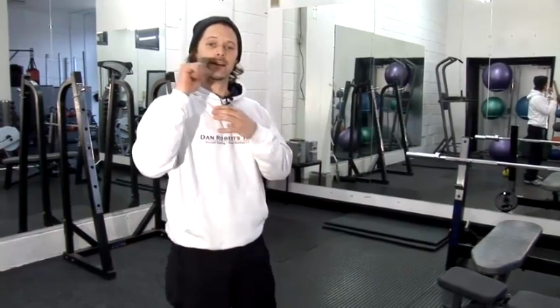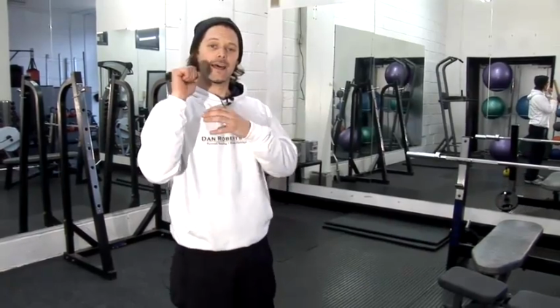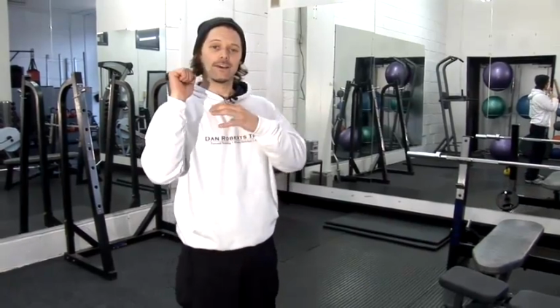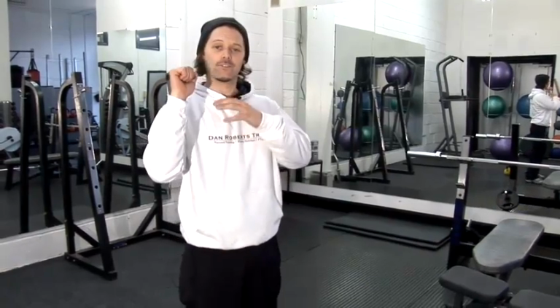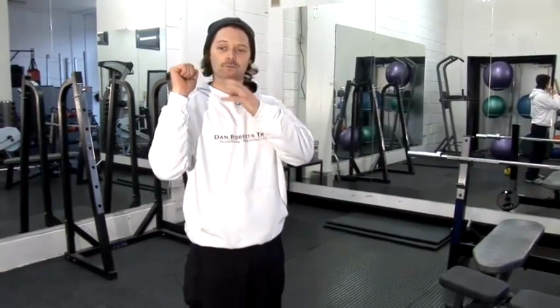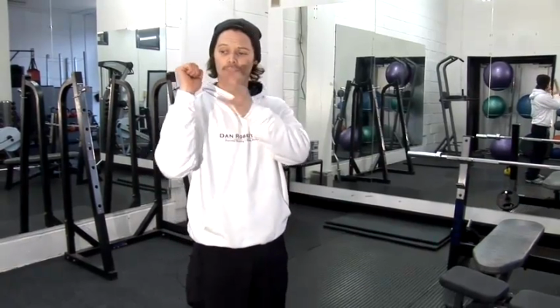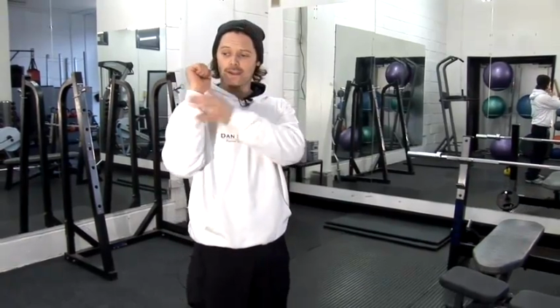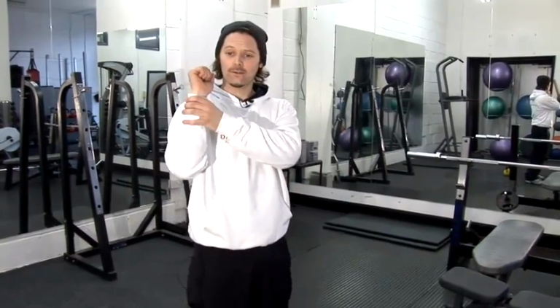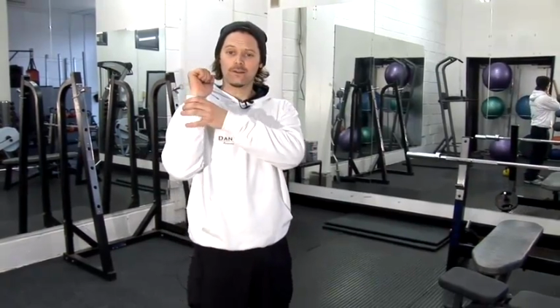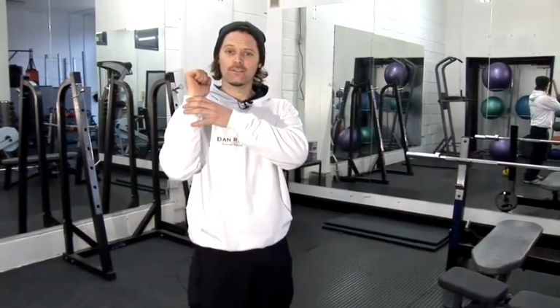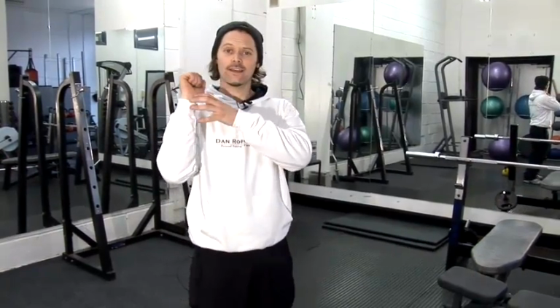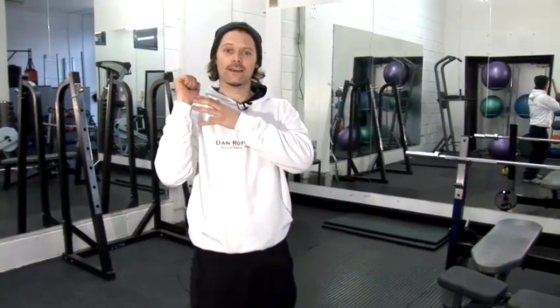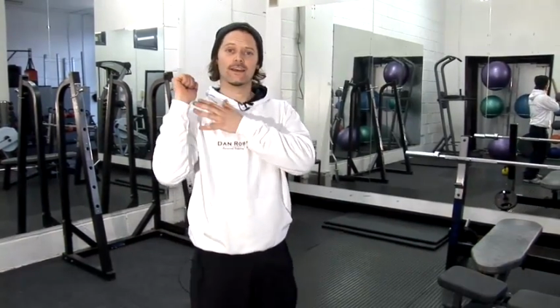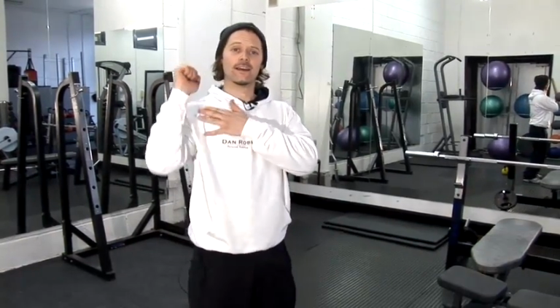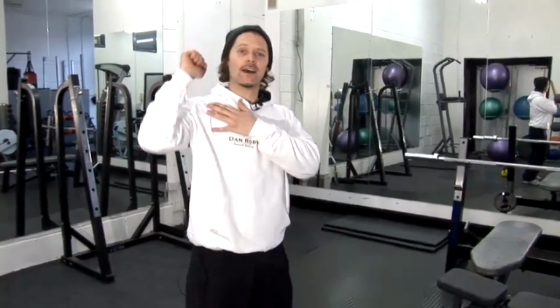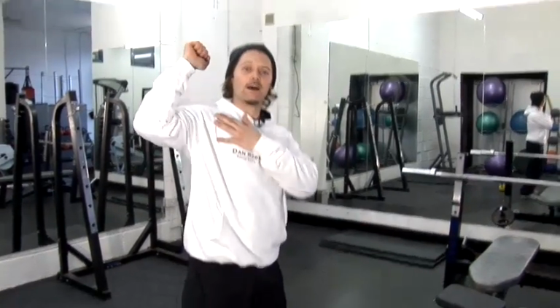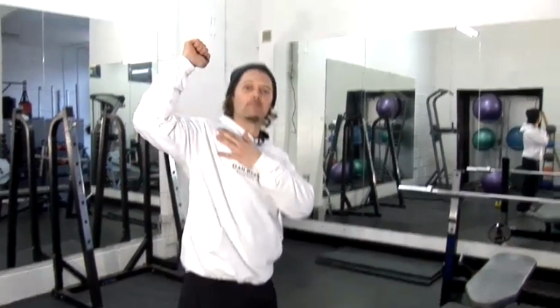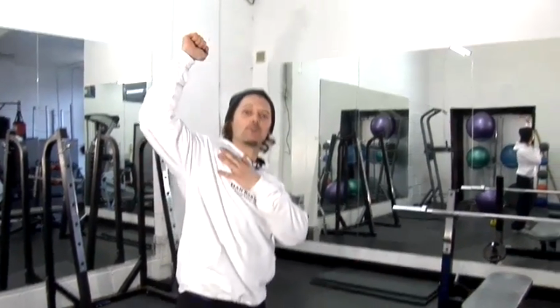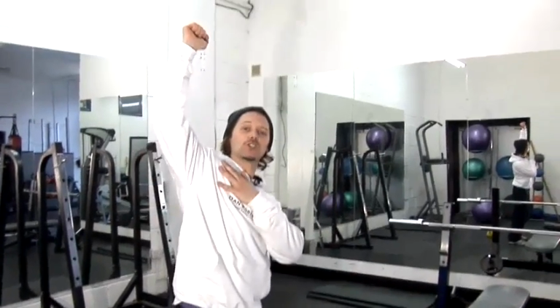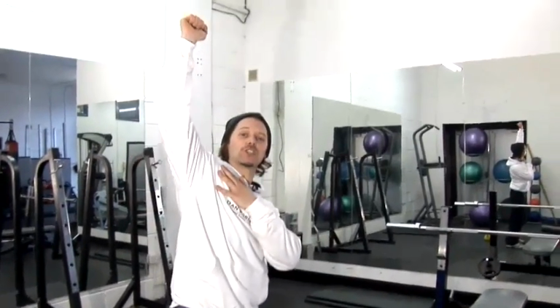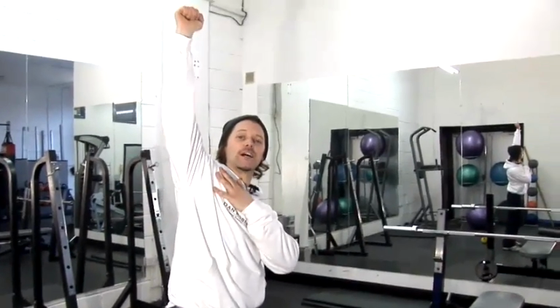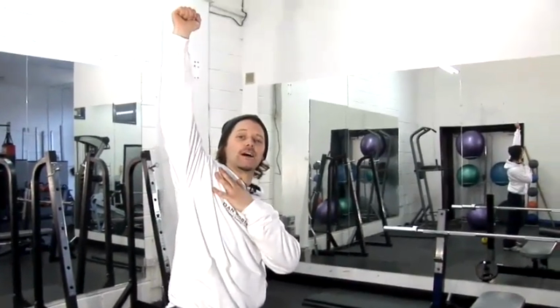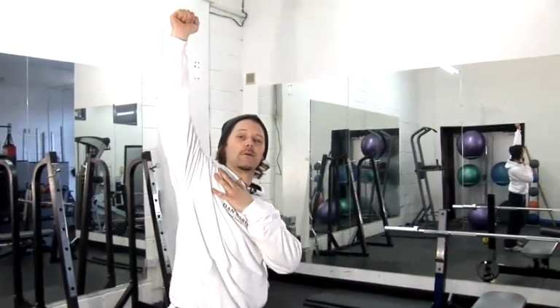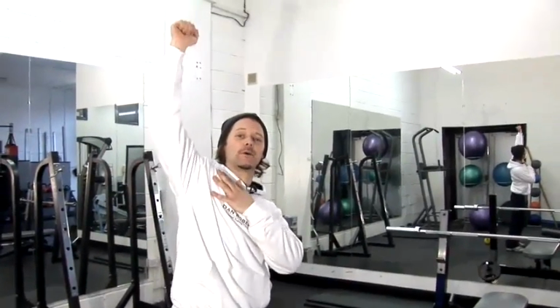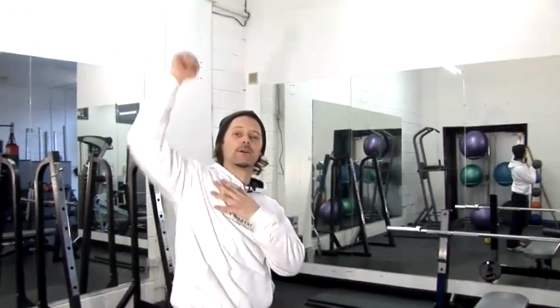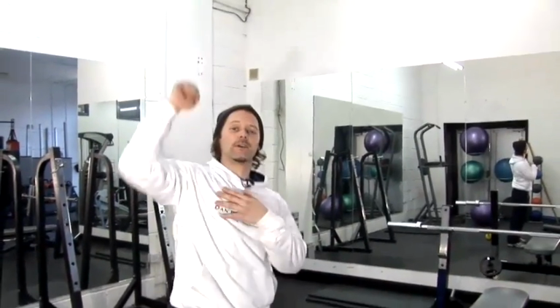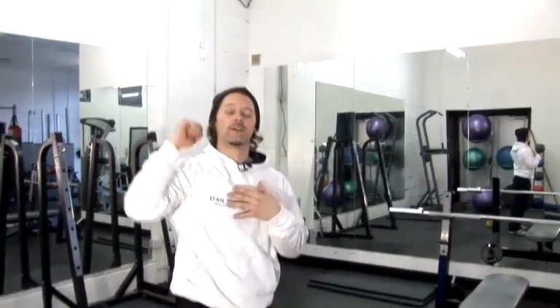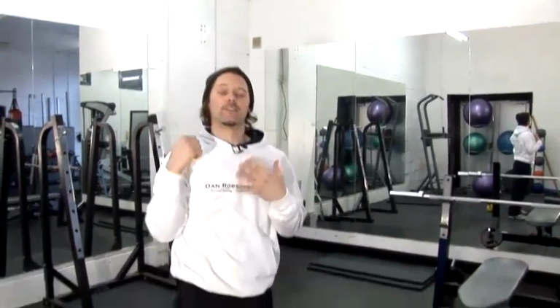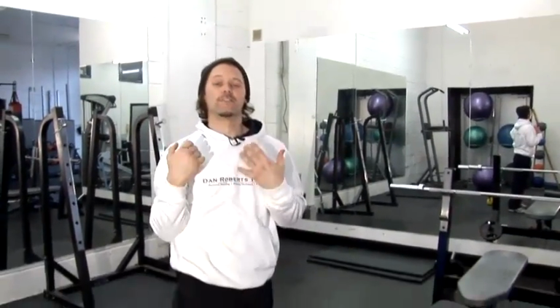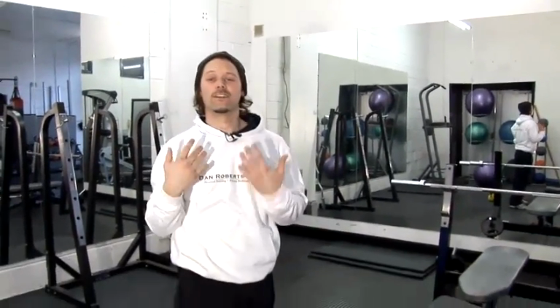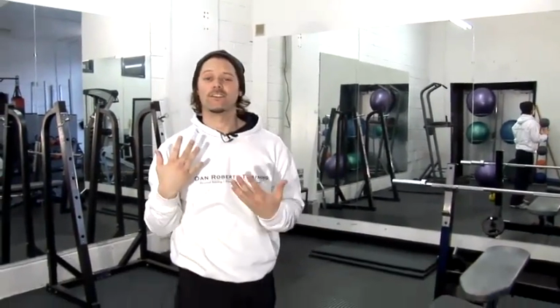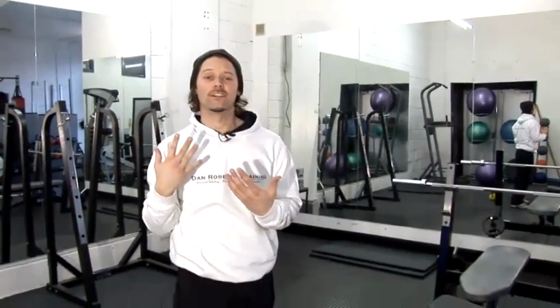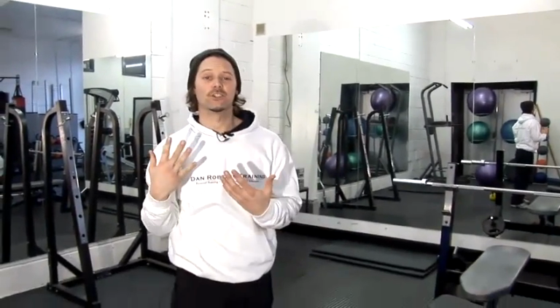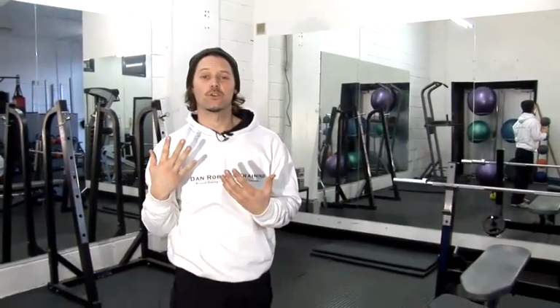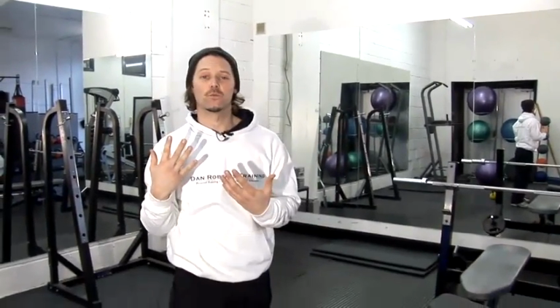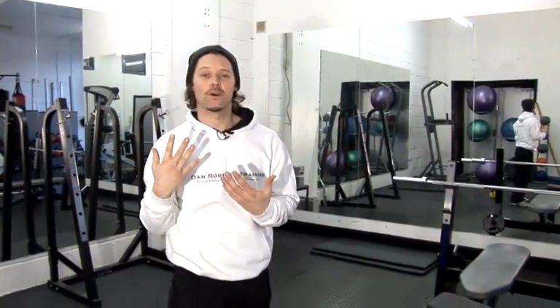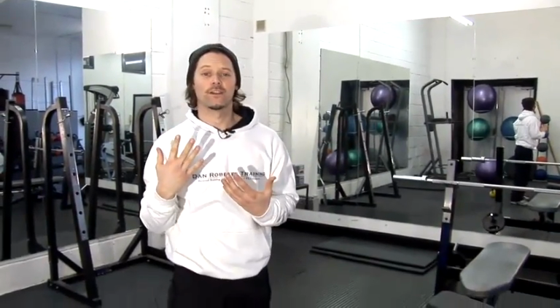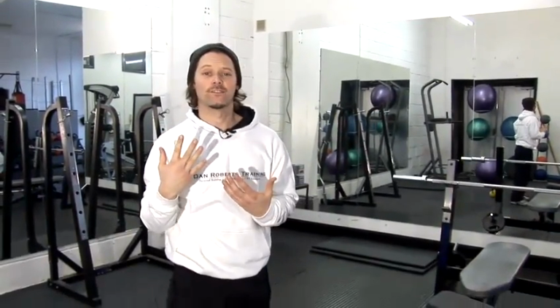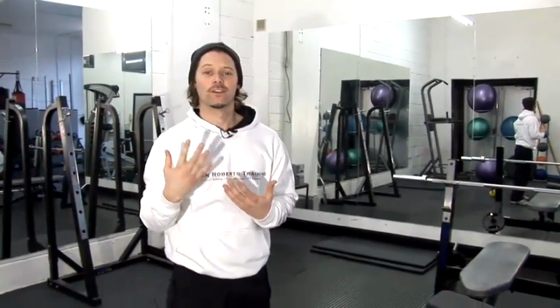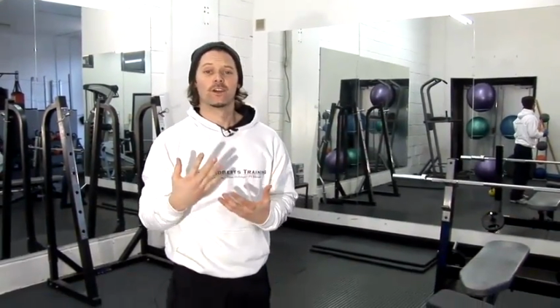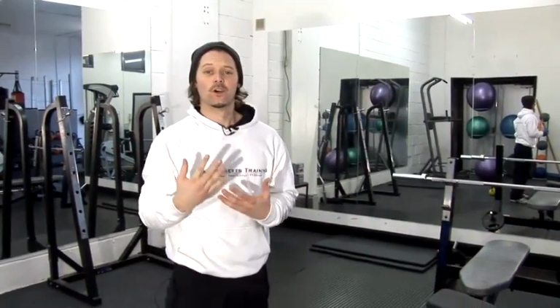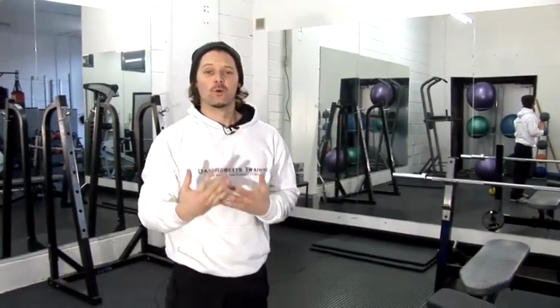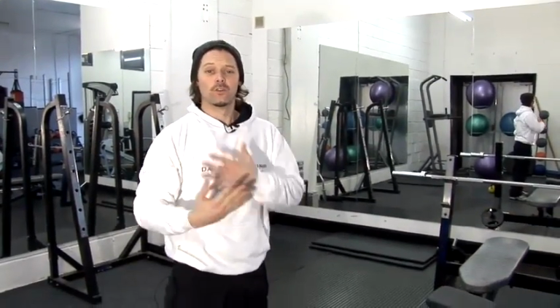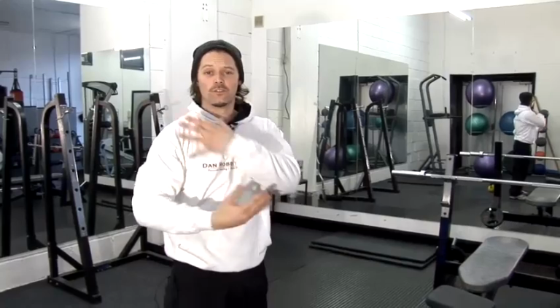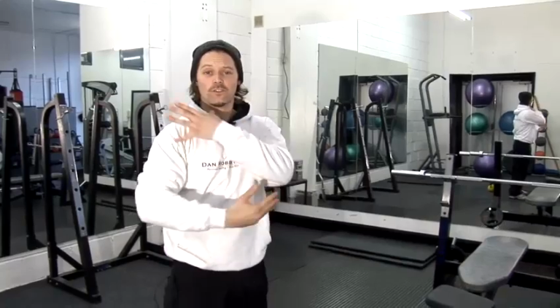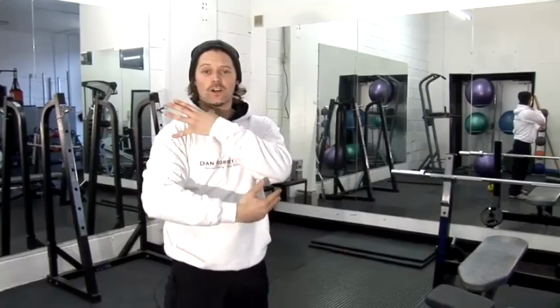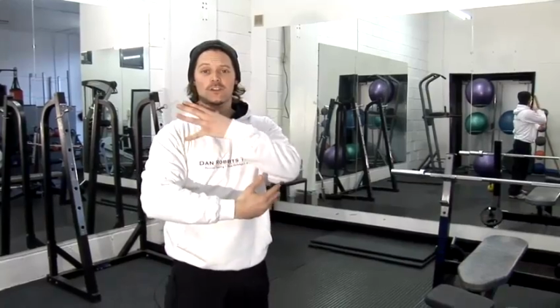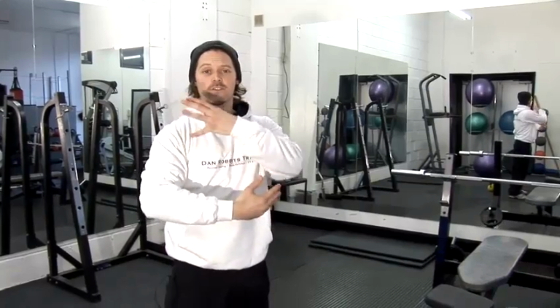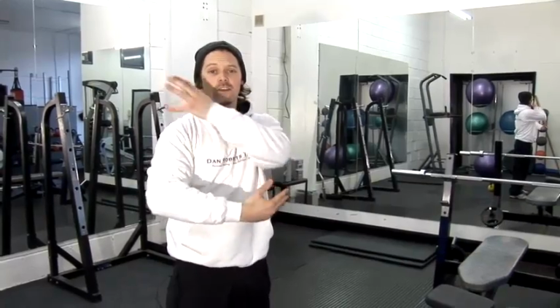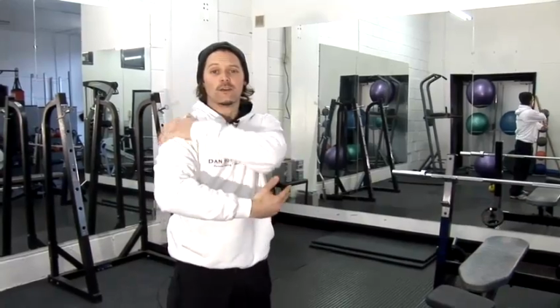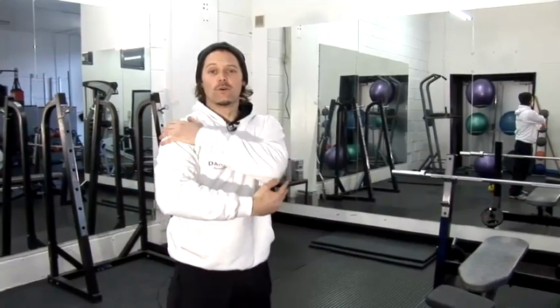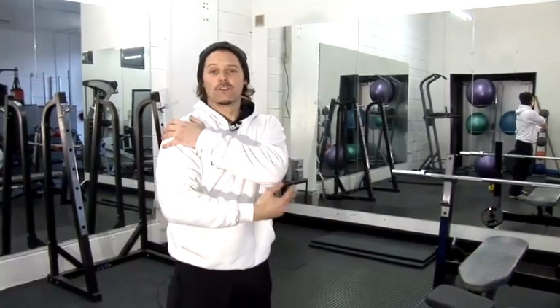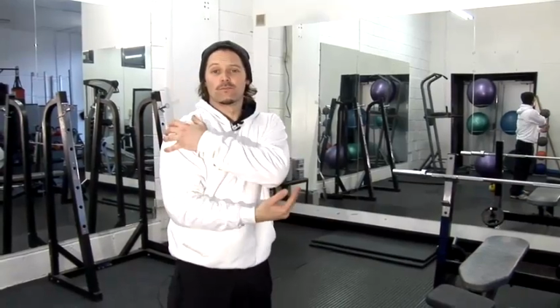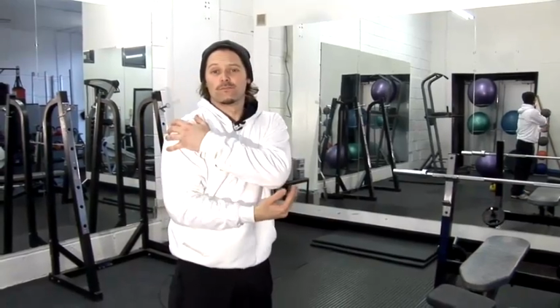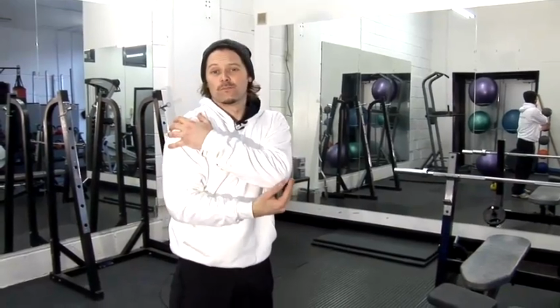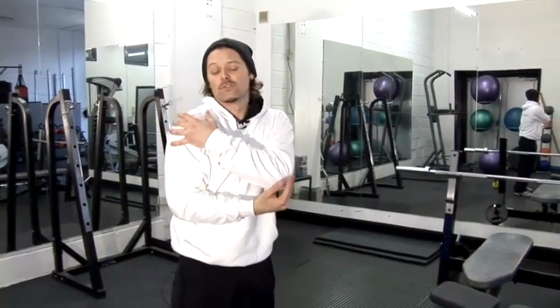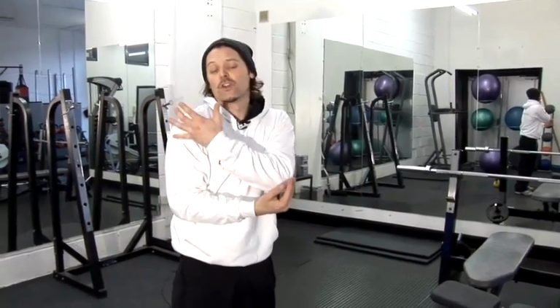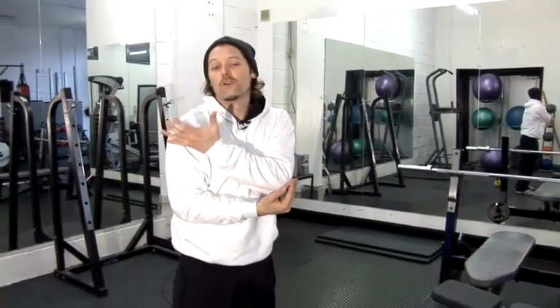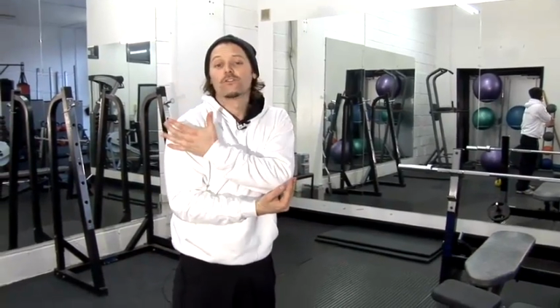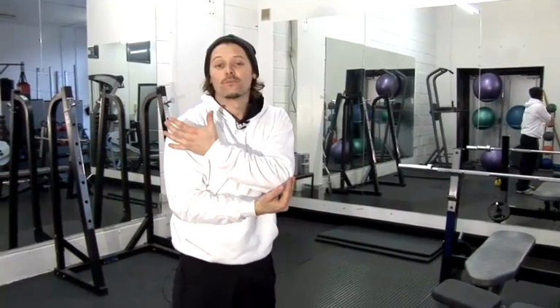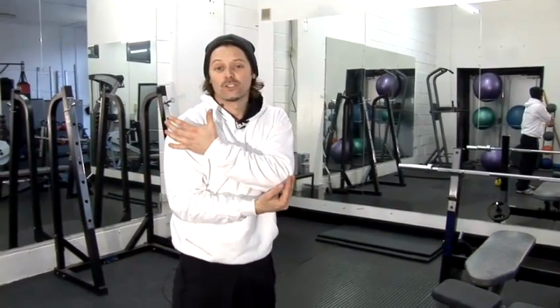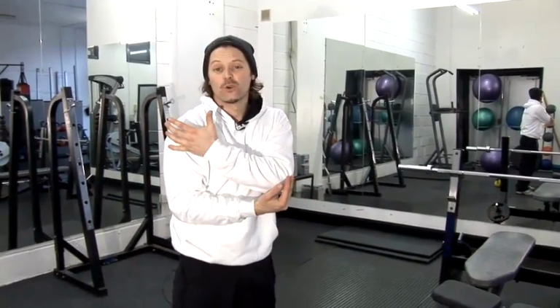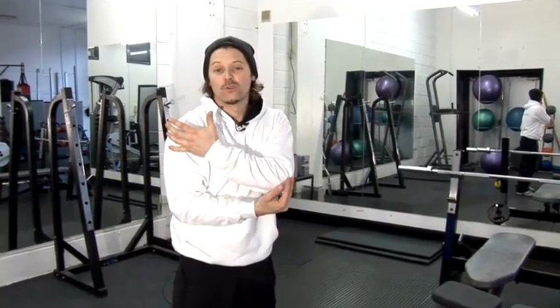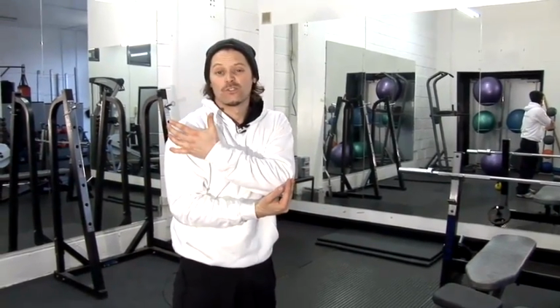Next, when the kettlebell is here, I'm pushing up. It's essentially a shoulder press. What this does, it works and tones my shoulders.